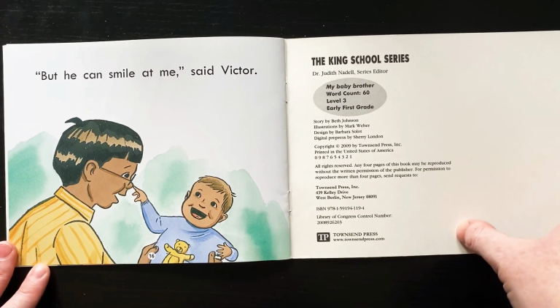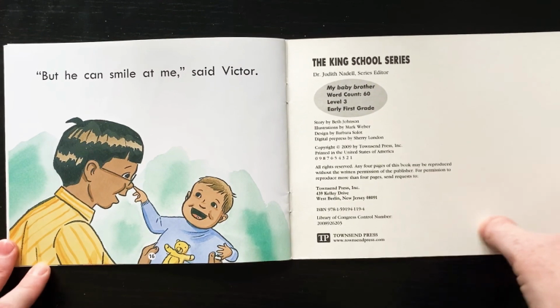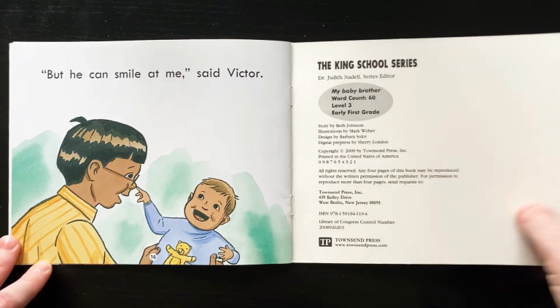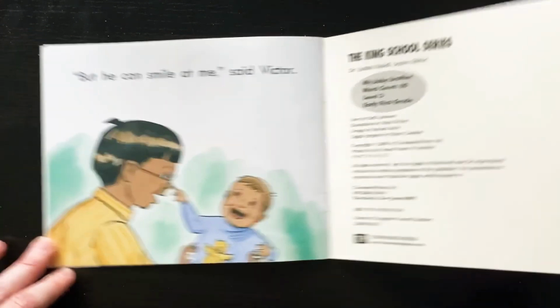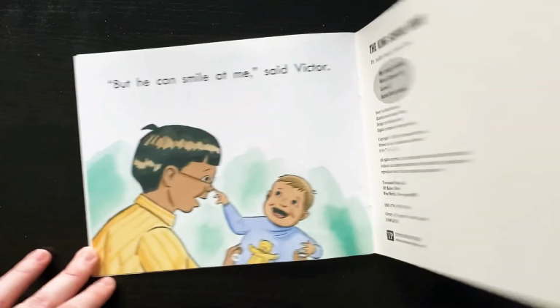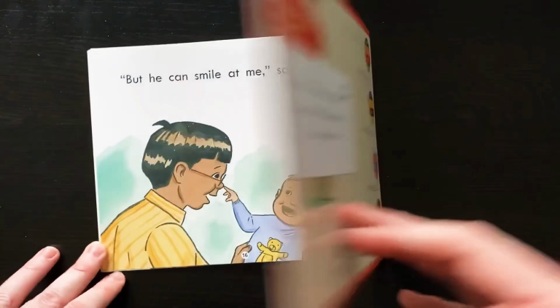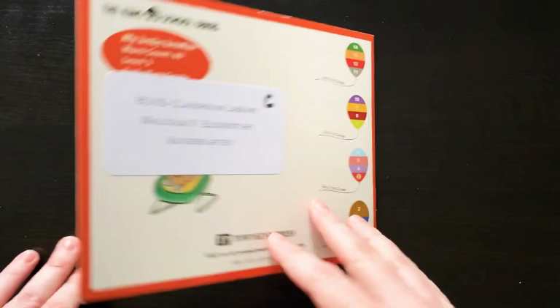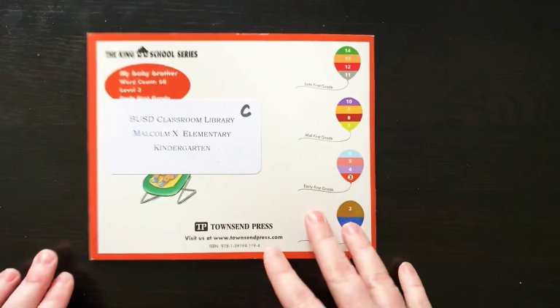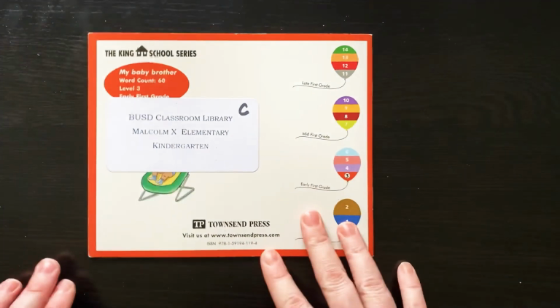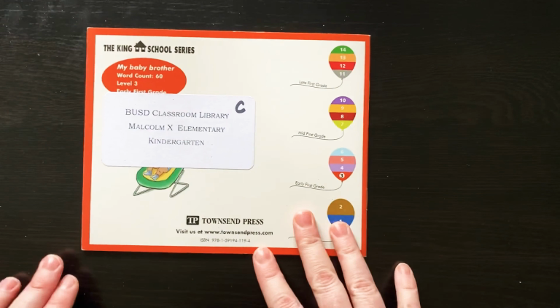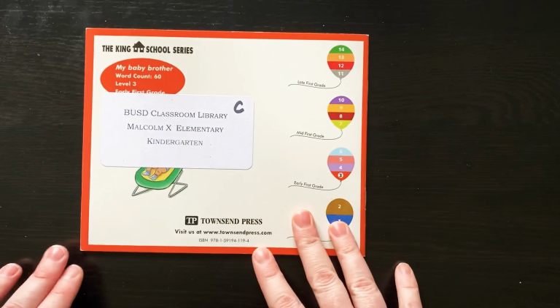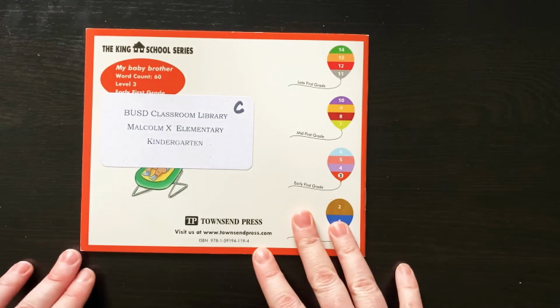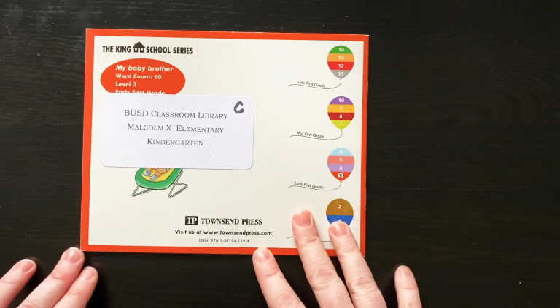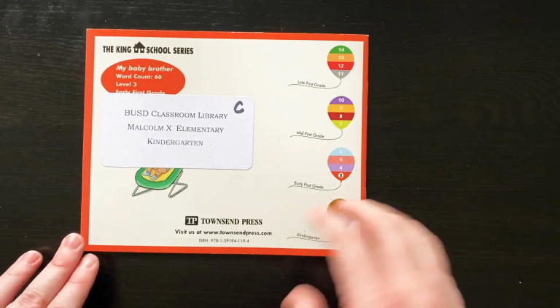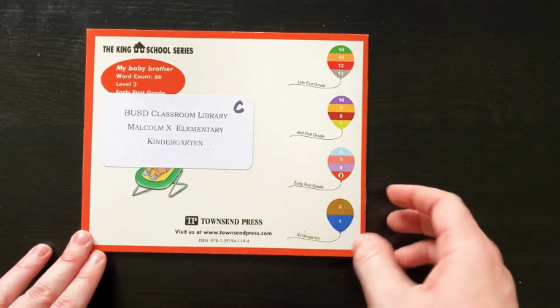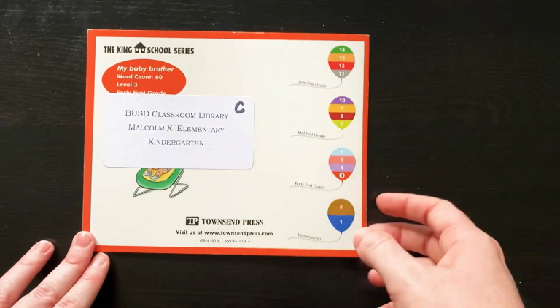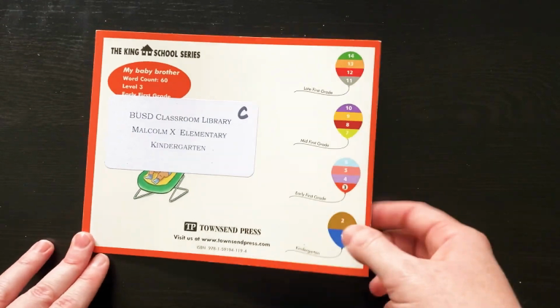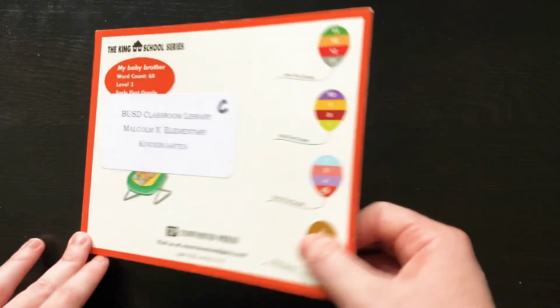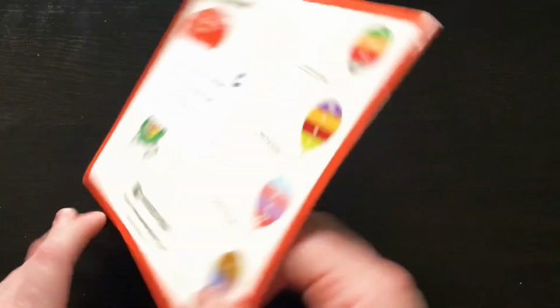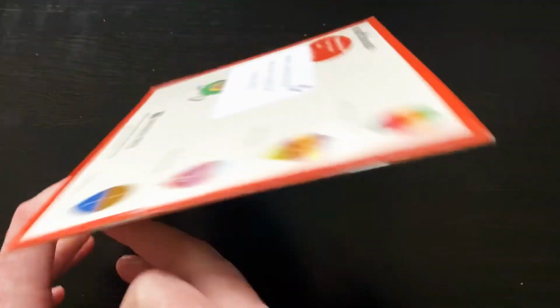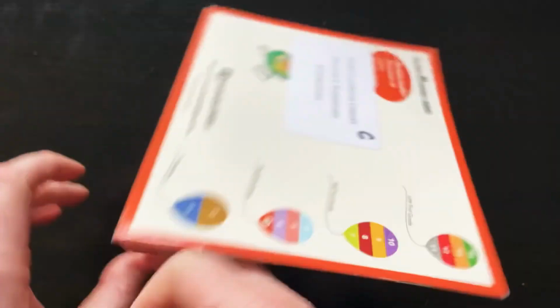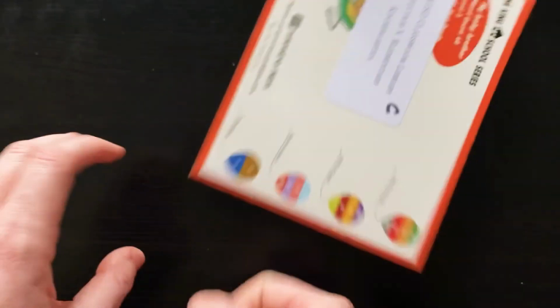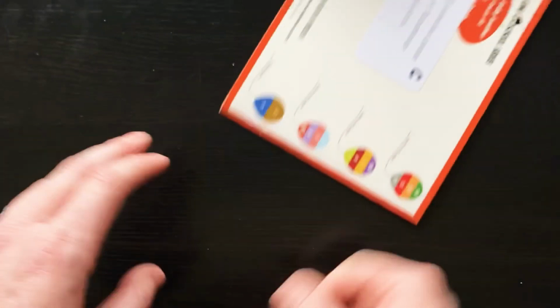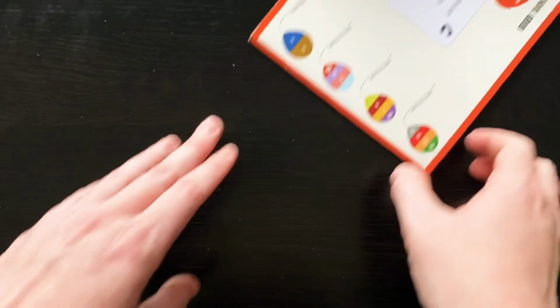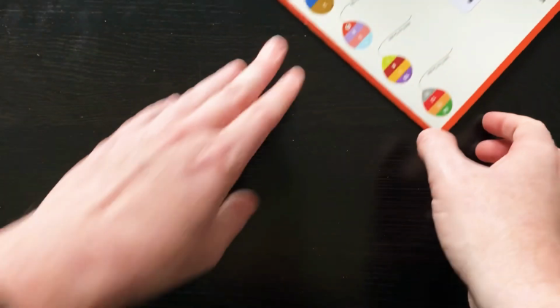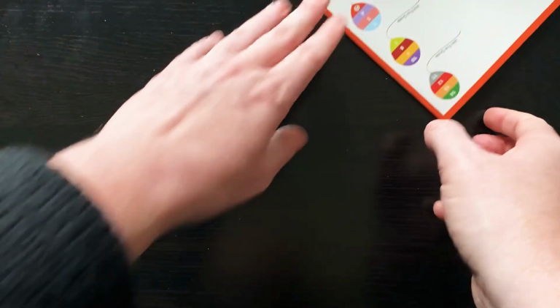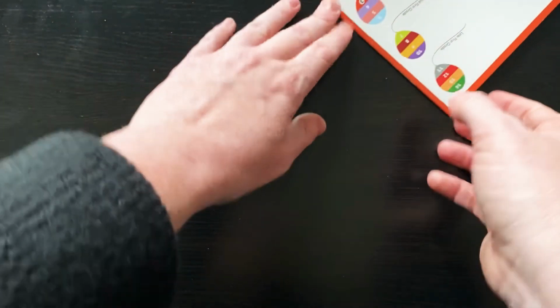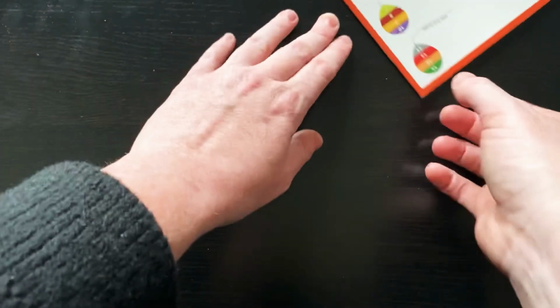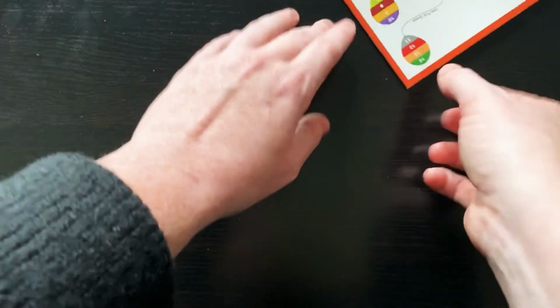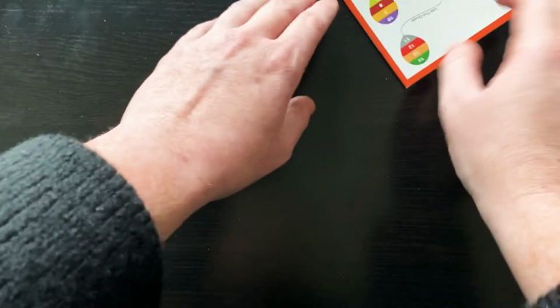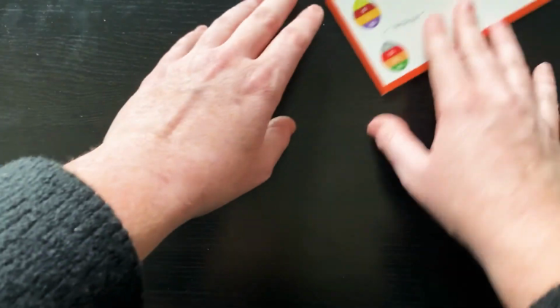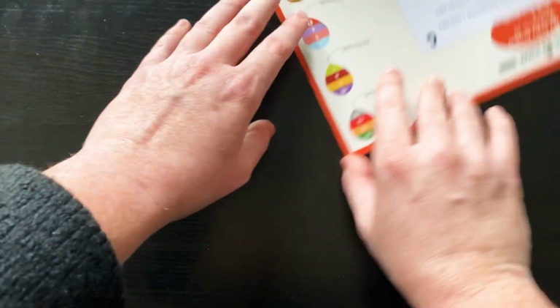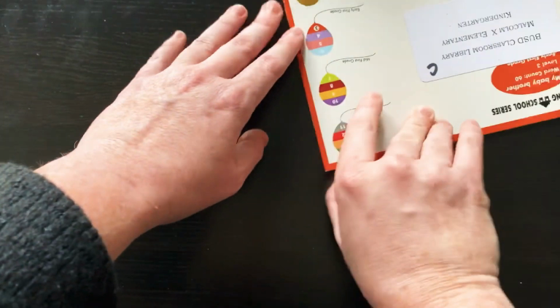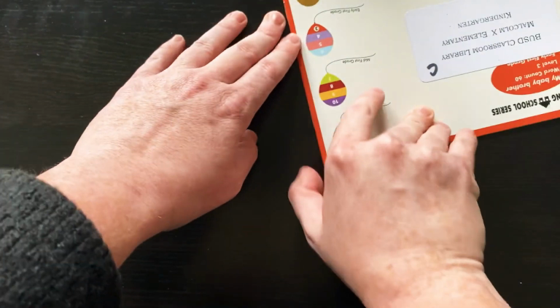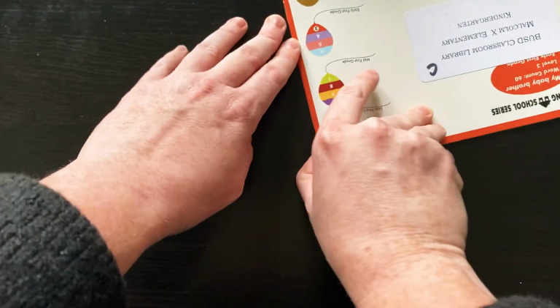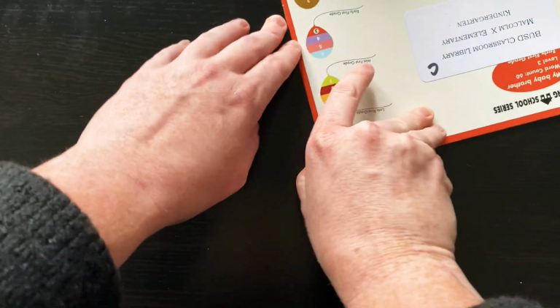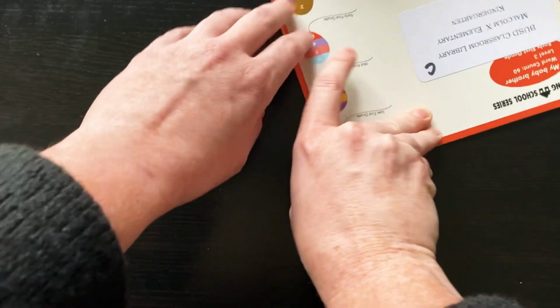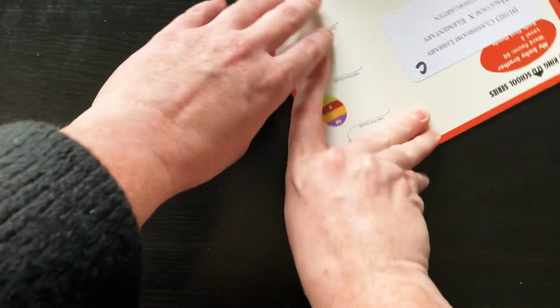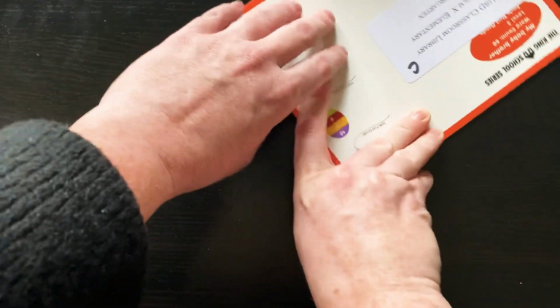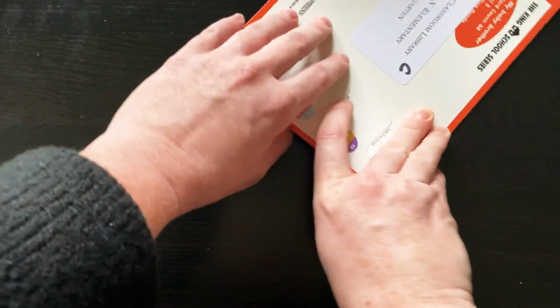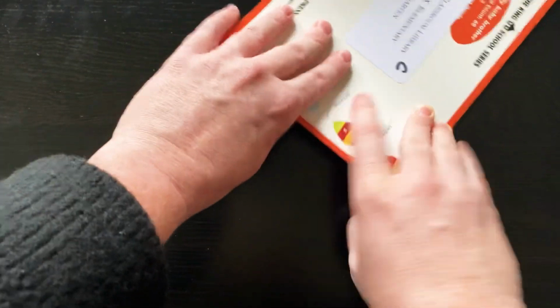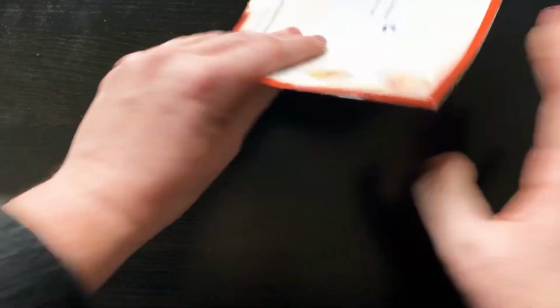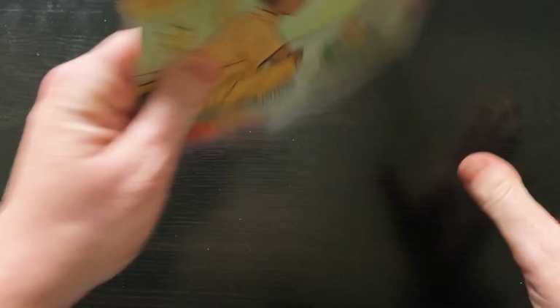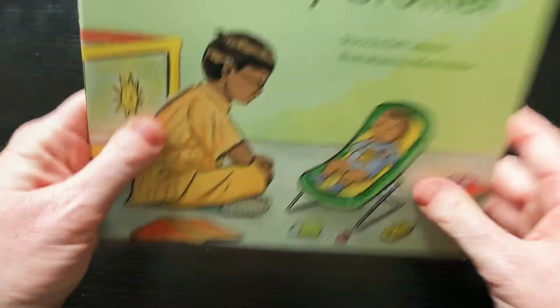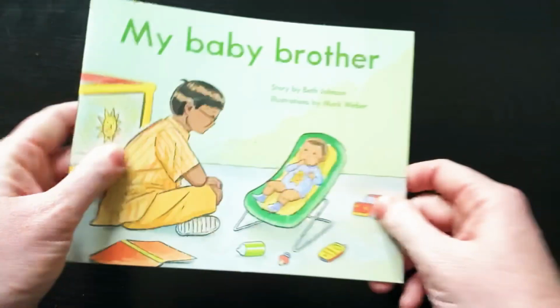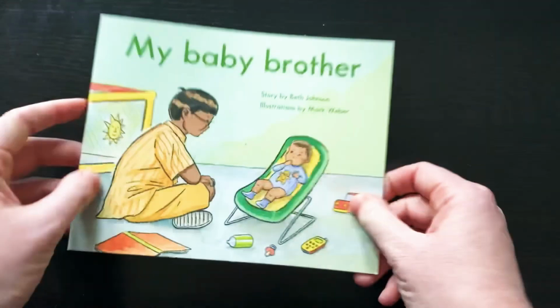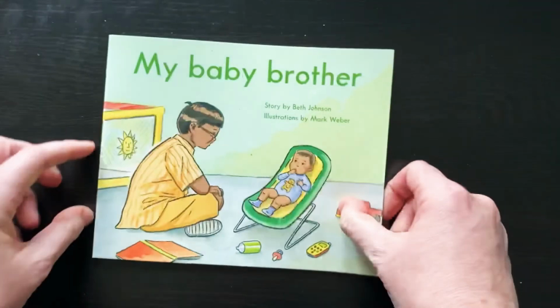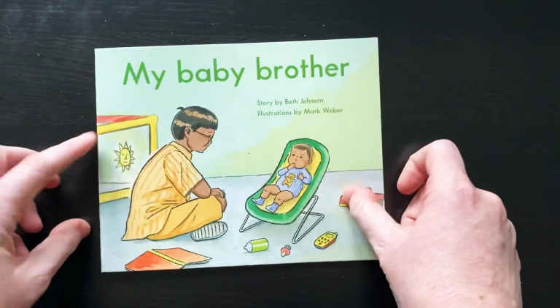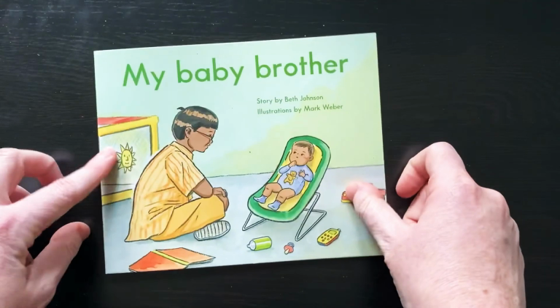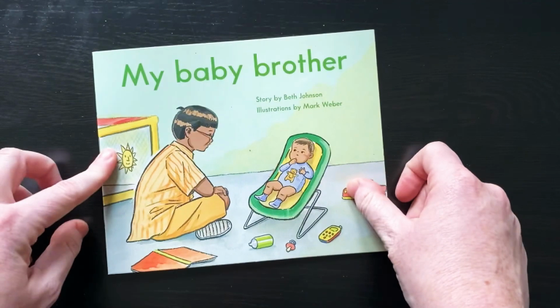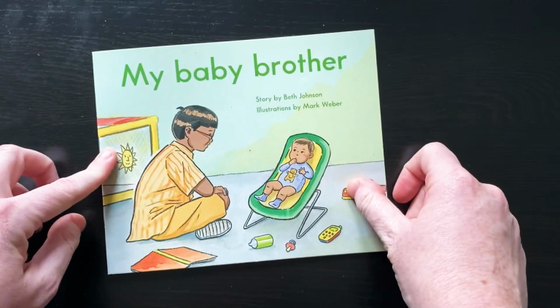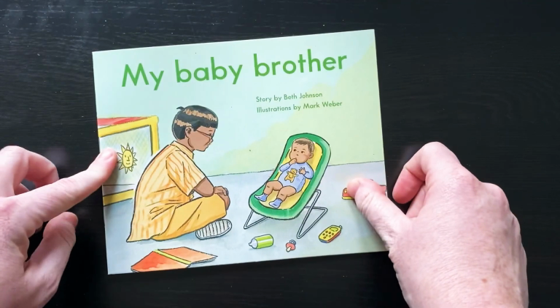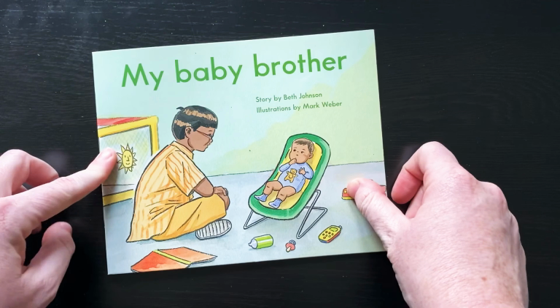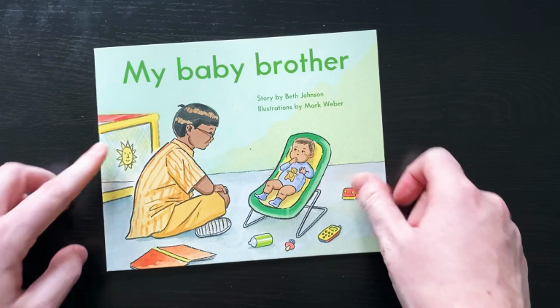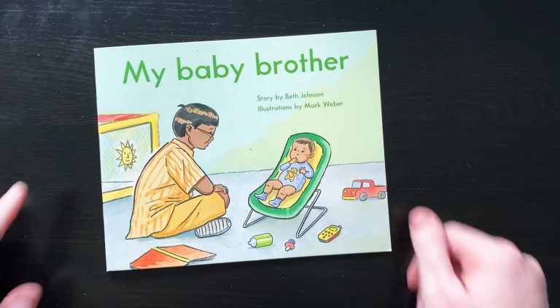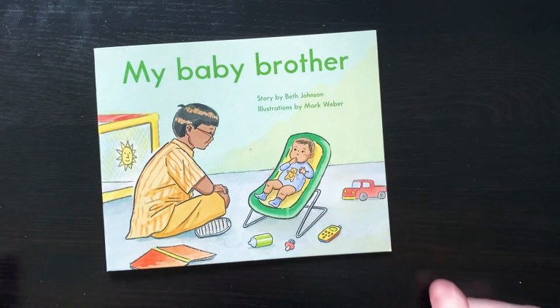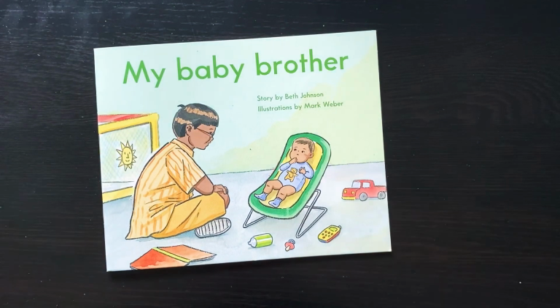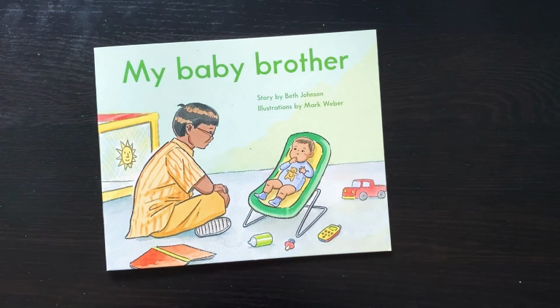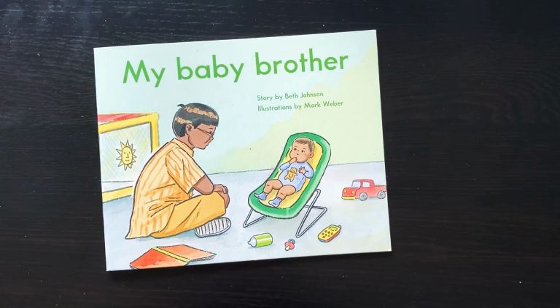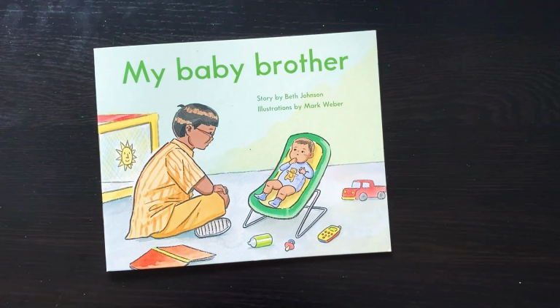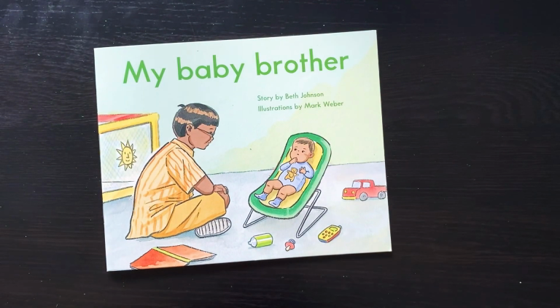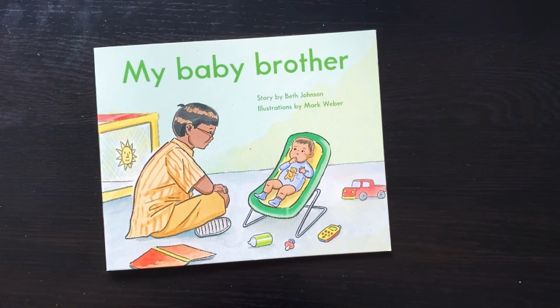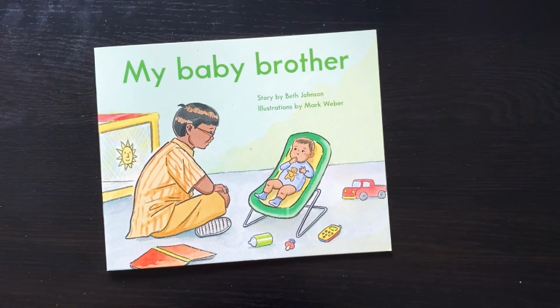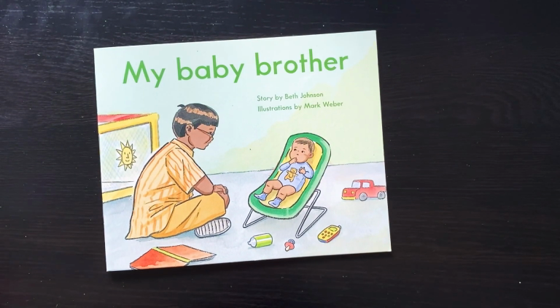Oh, it's a fun story. Thanks for reading that with me, friends, and I hope you enjoyed our C-book today. Thank you.